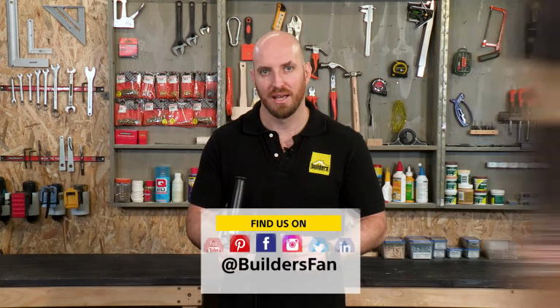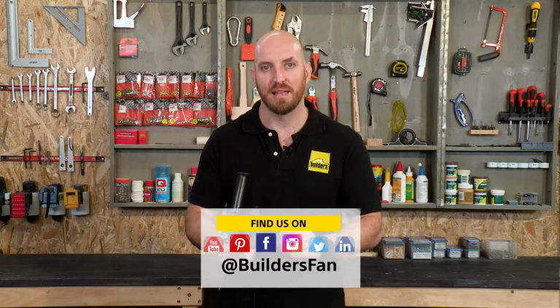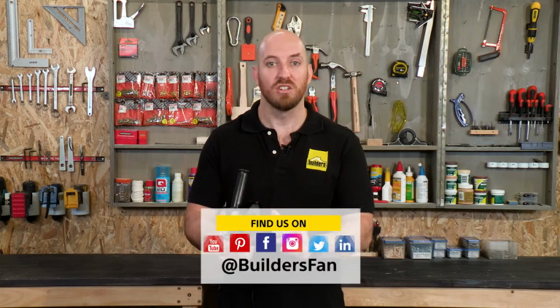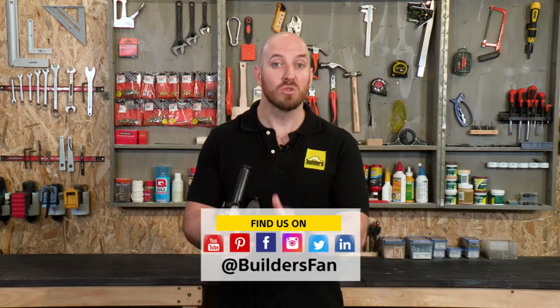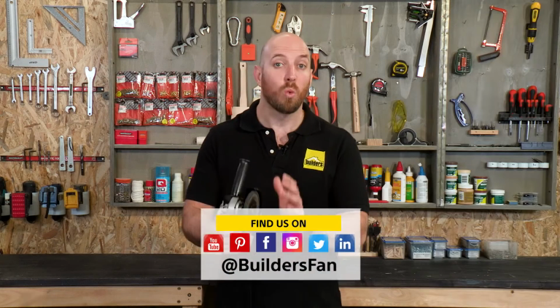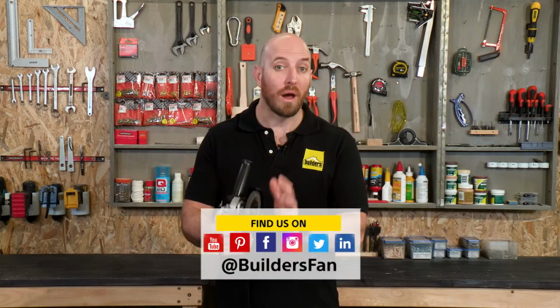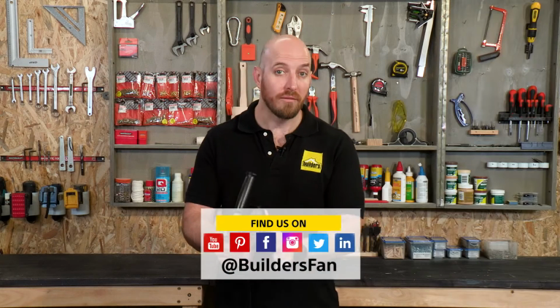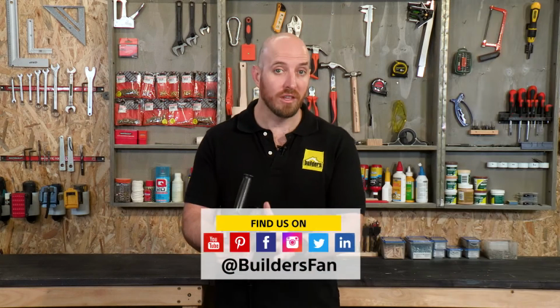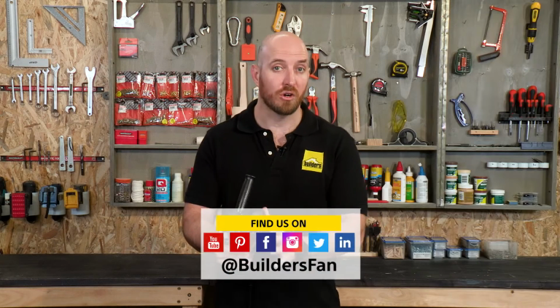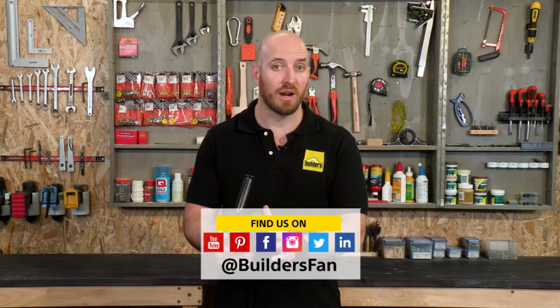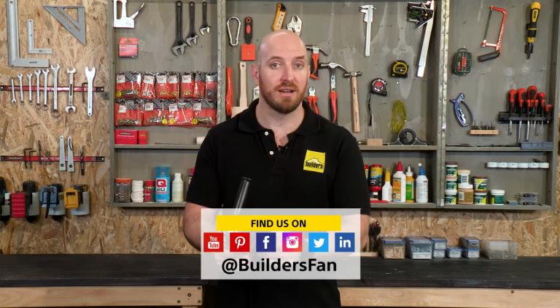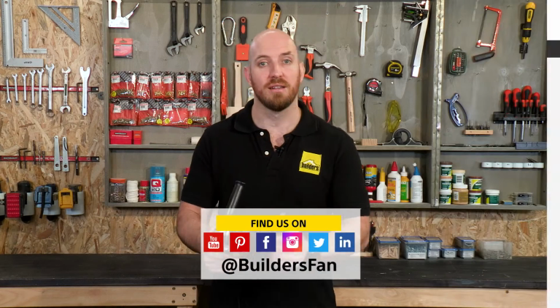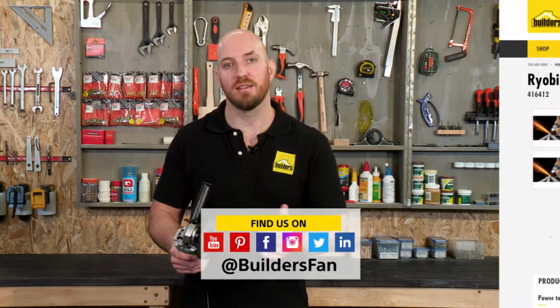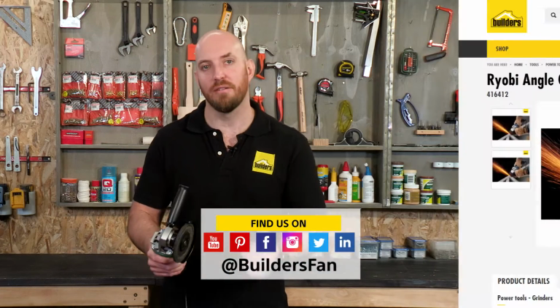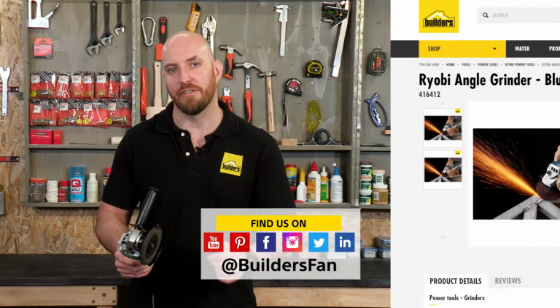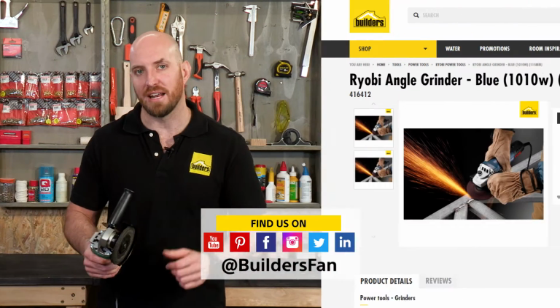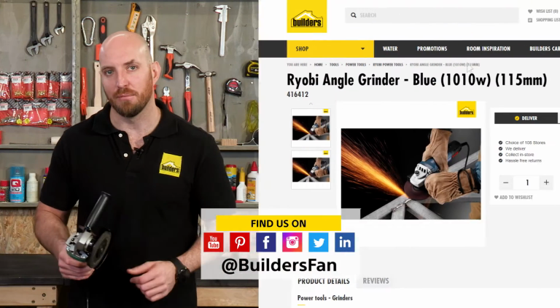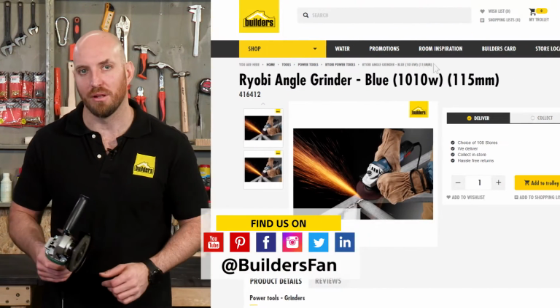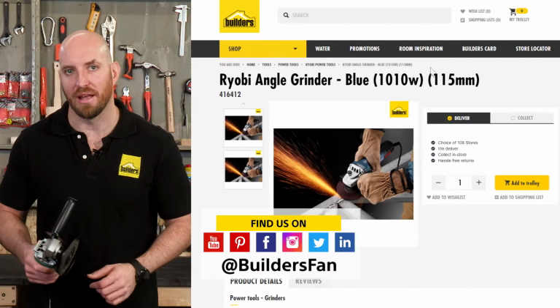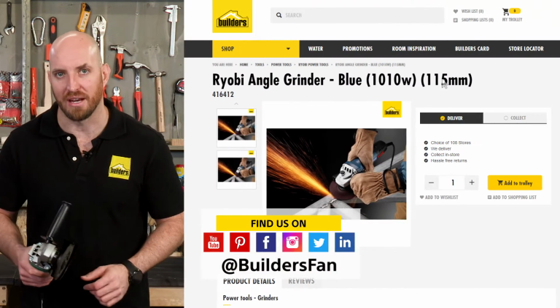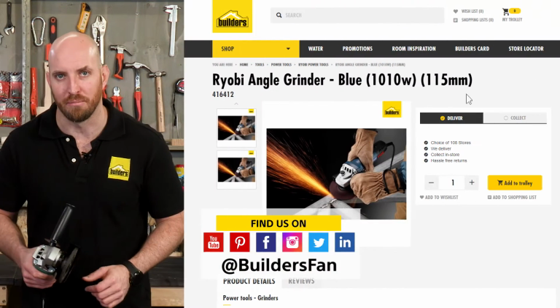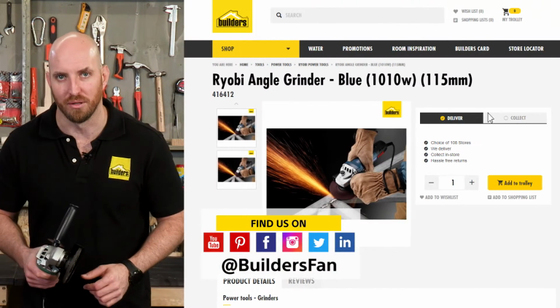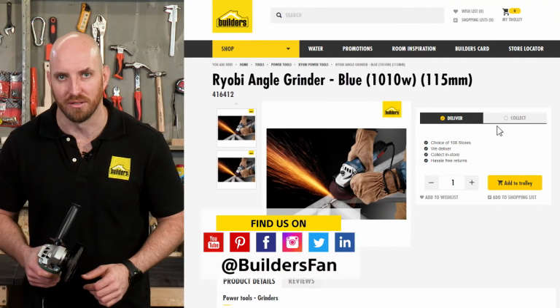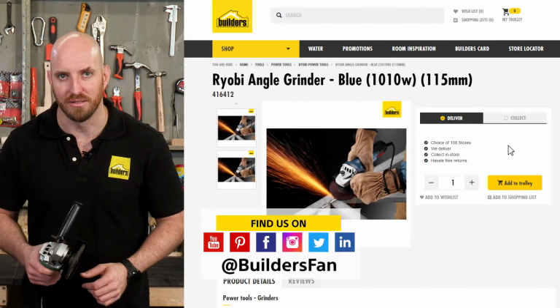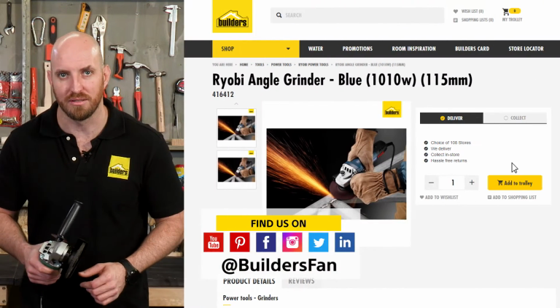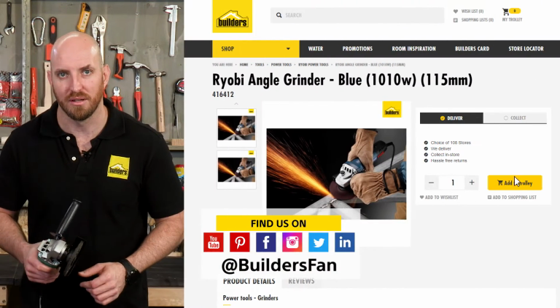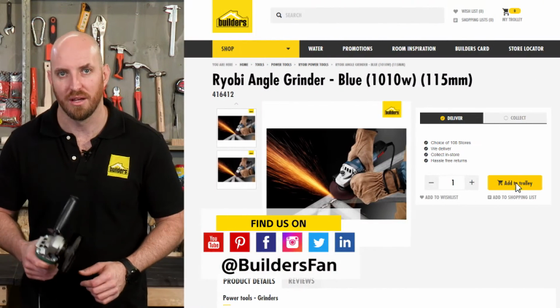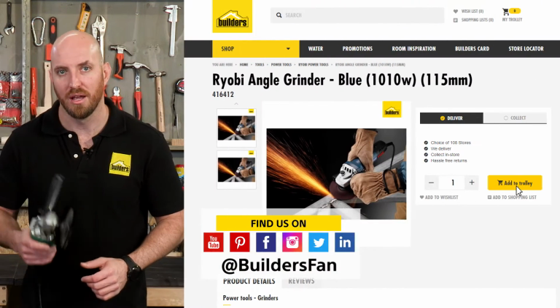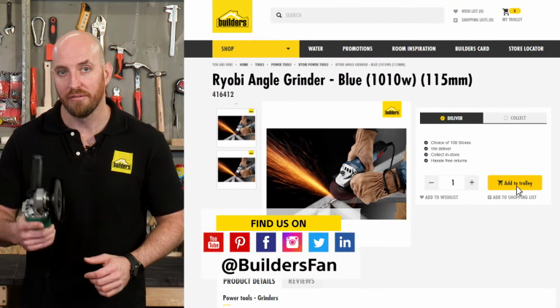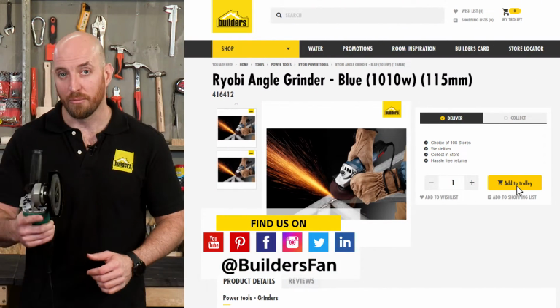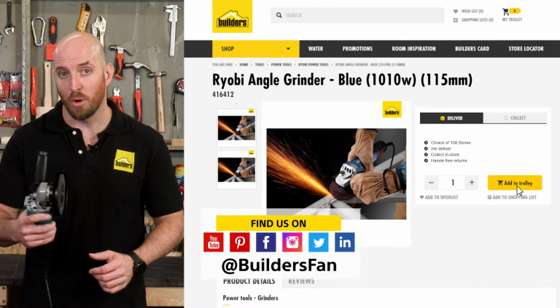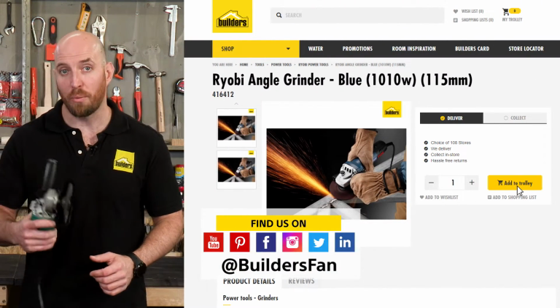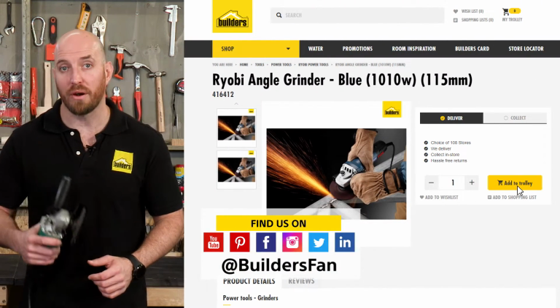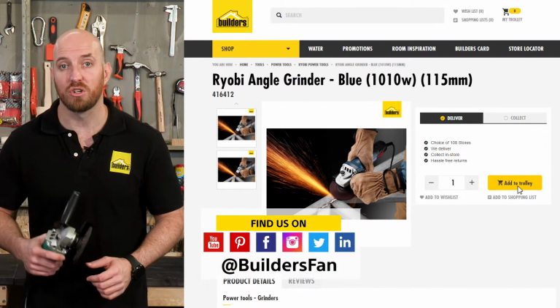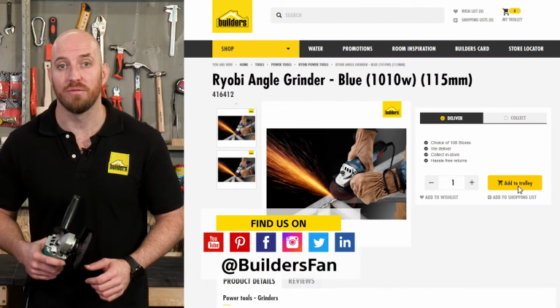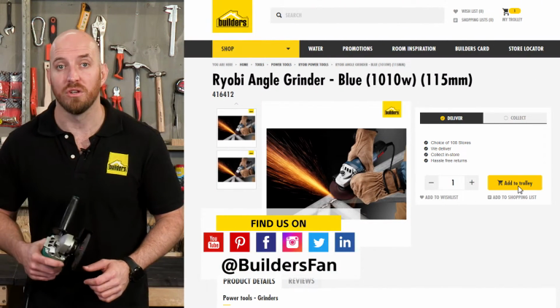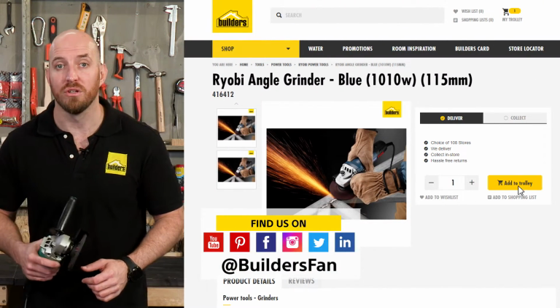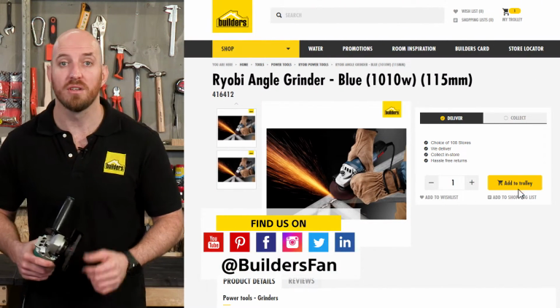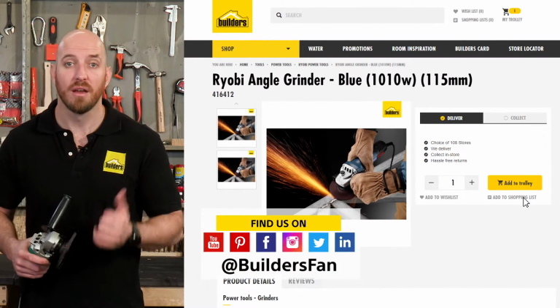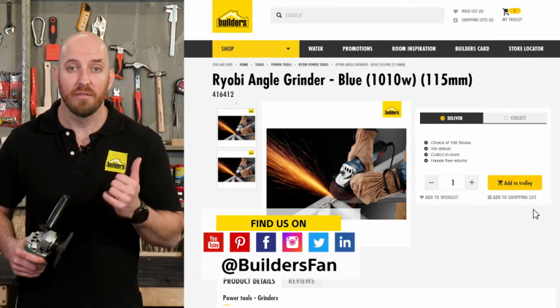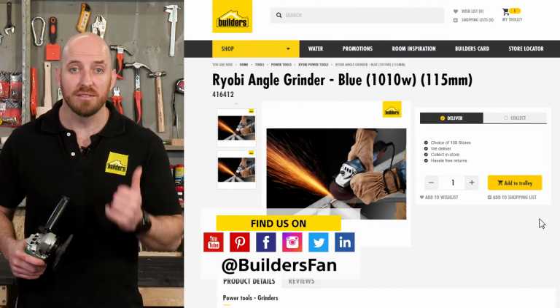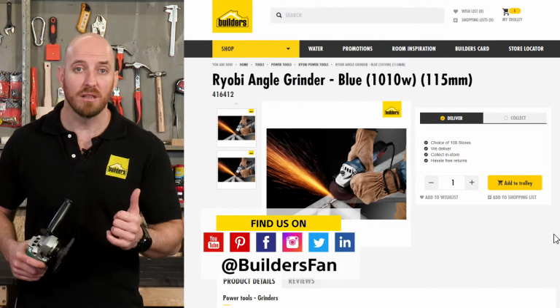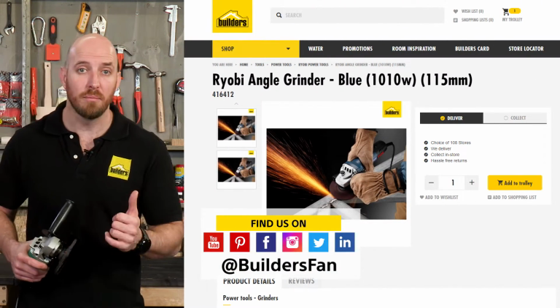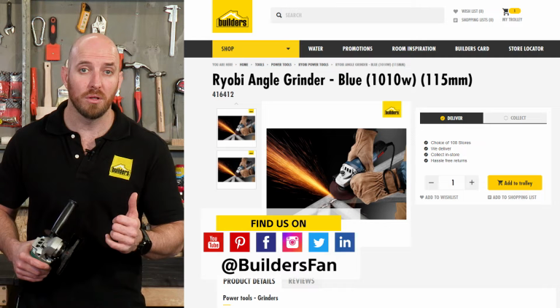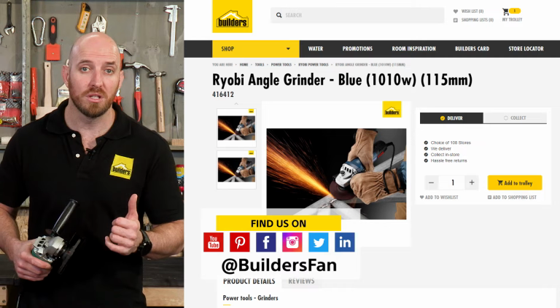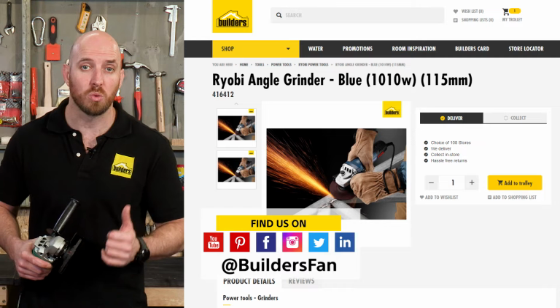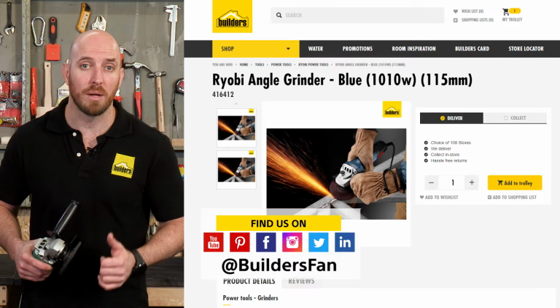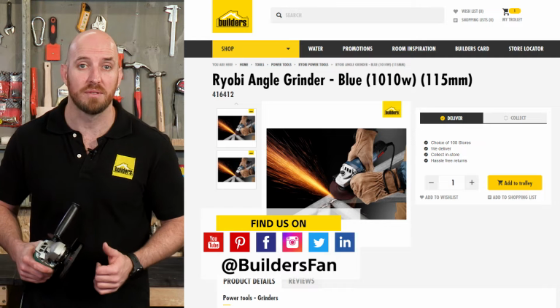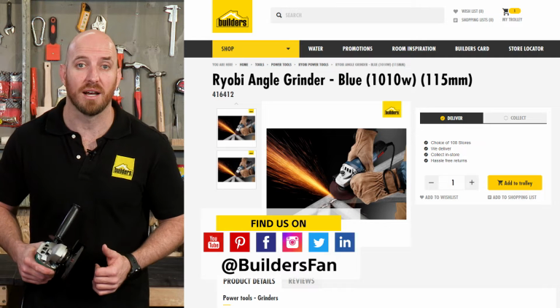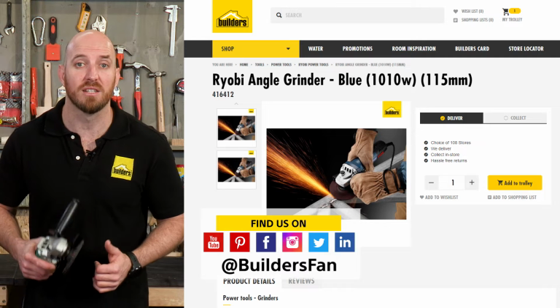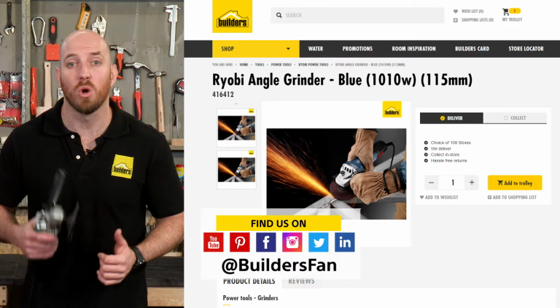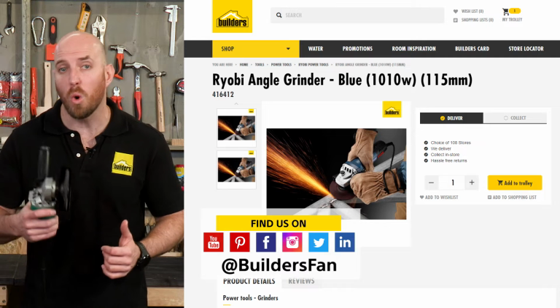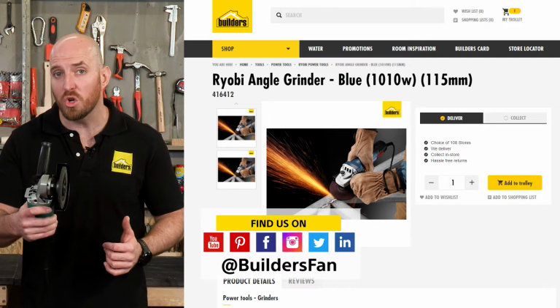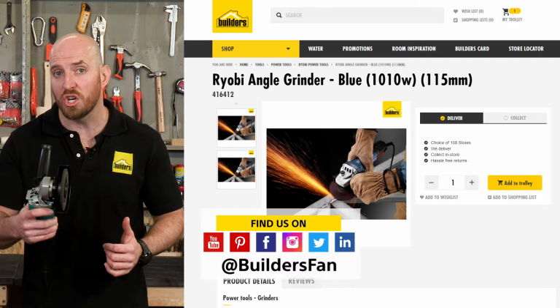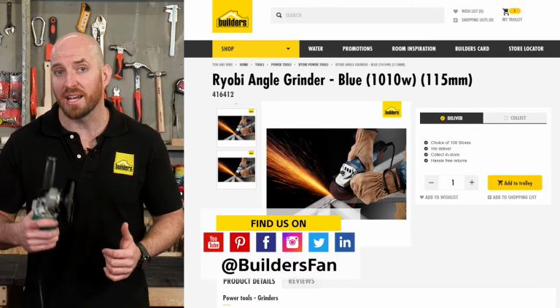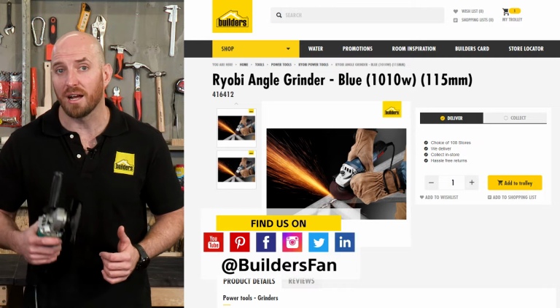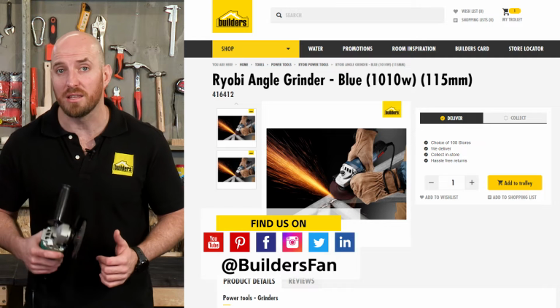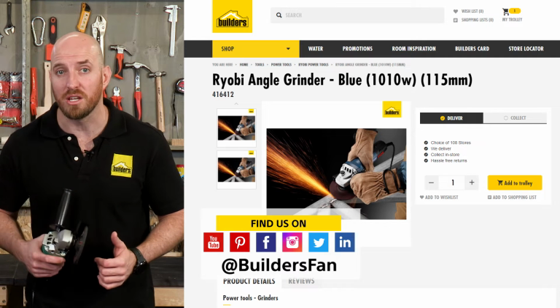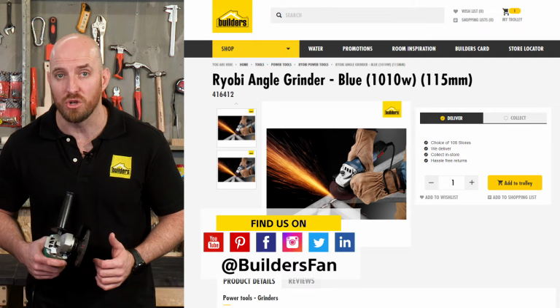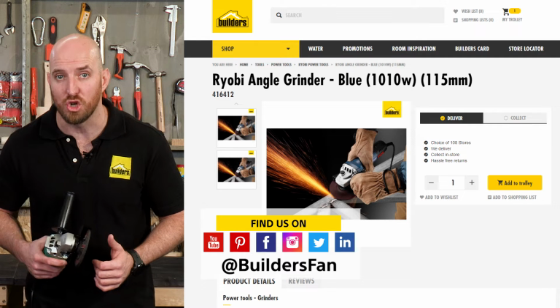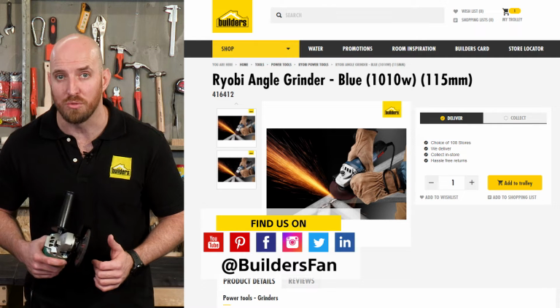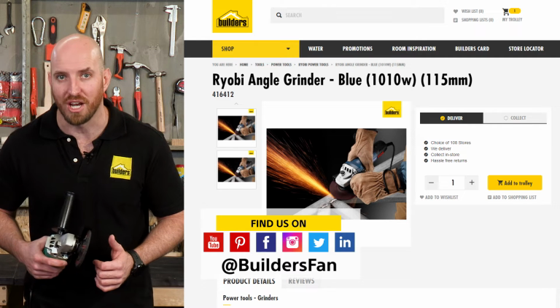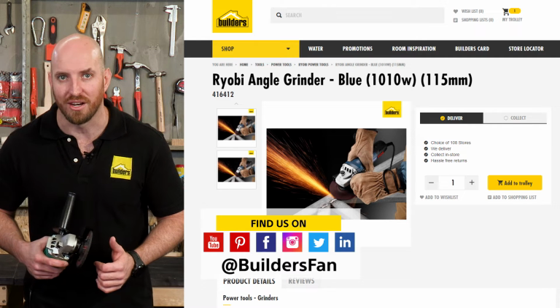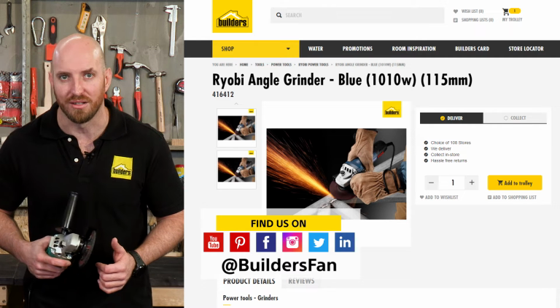It's just one of the grinders available at Builders. For more product reviews, visit the Builders website or check out their YouTube channel.